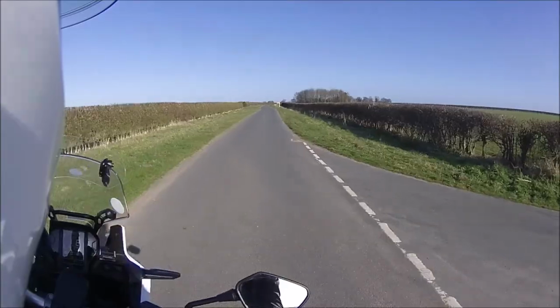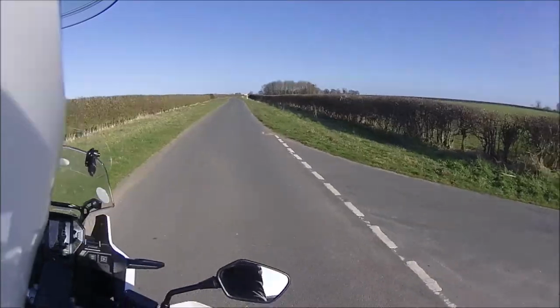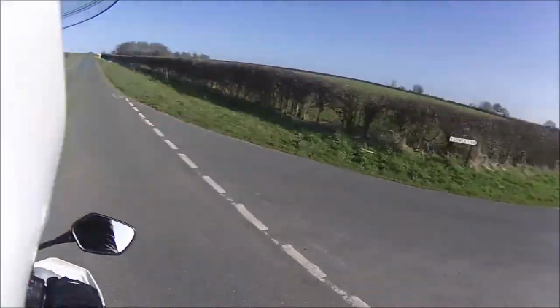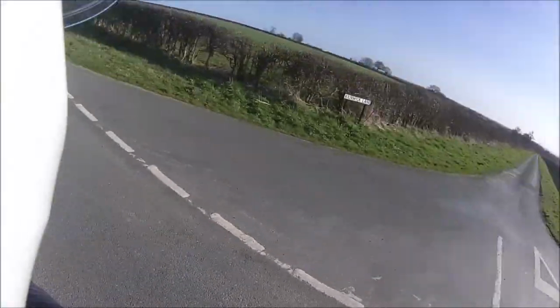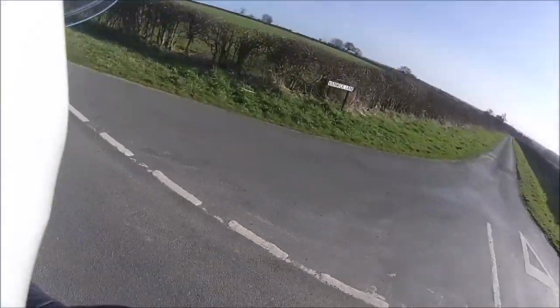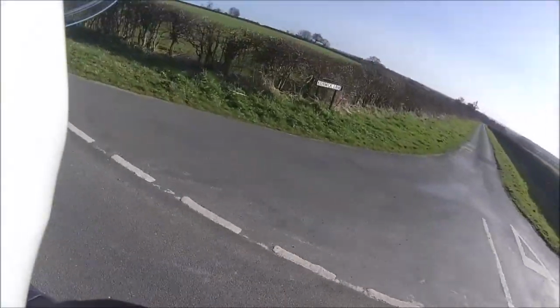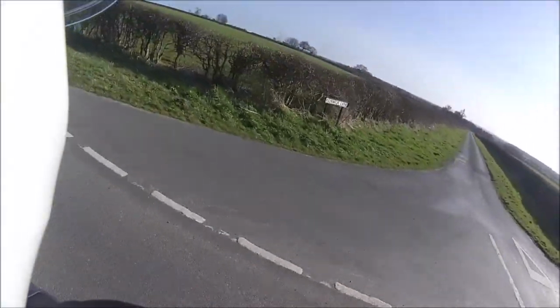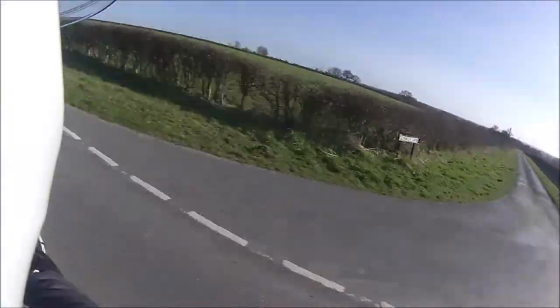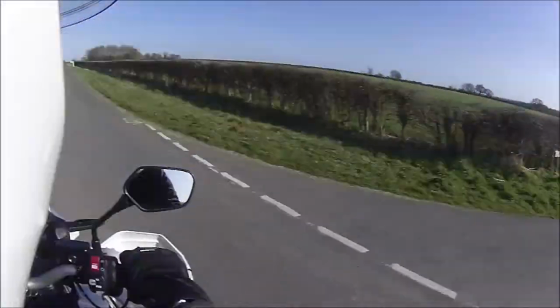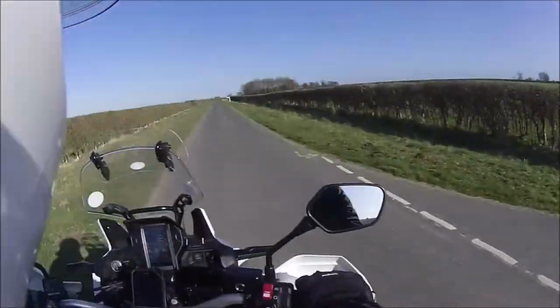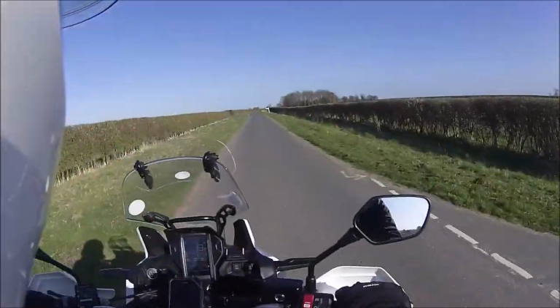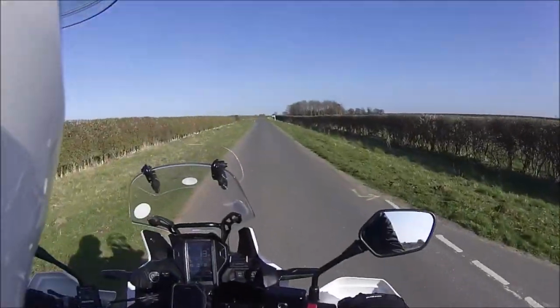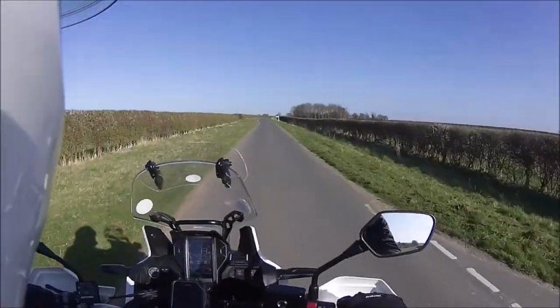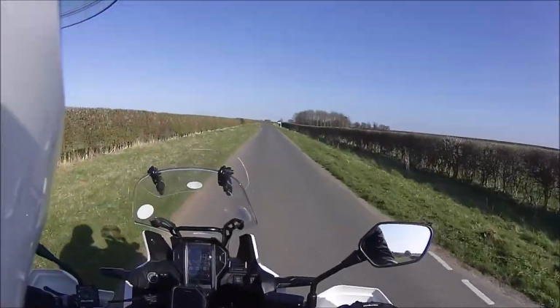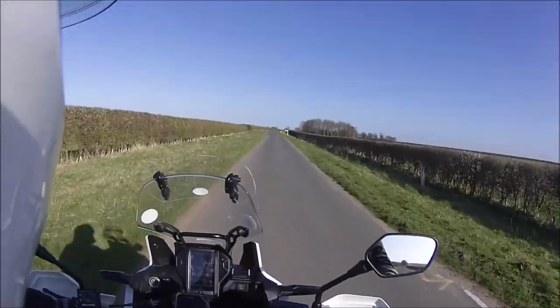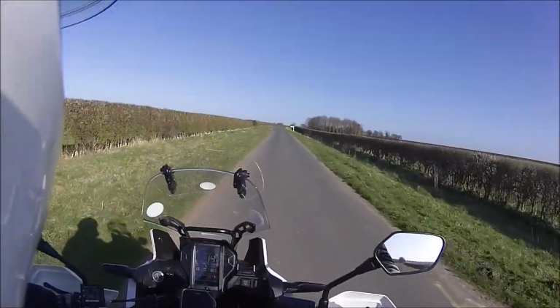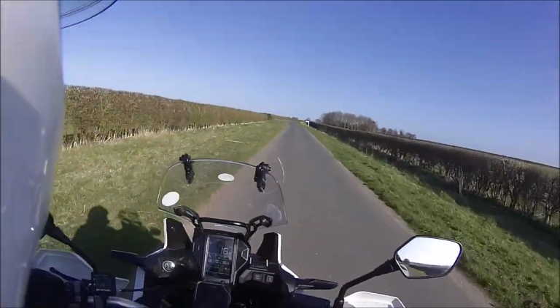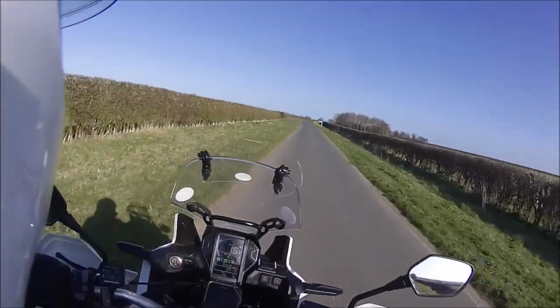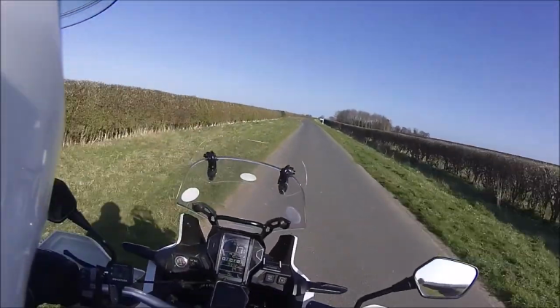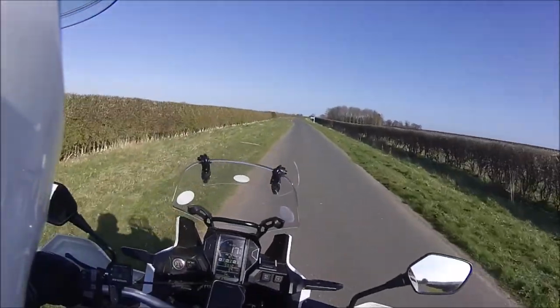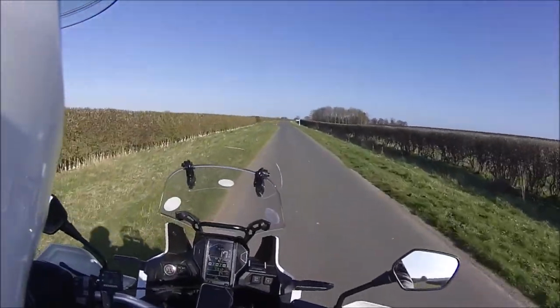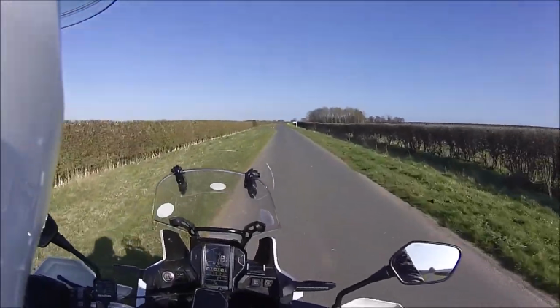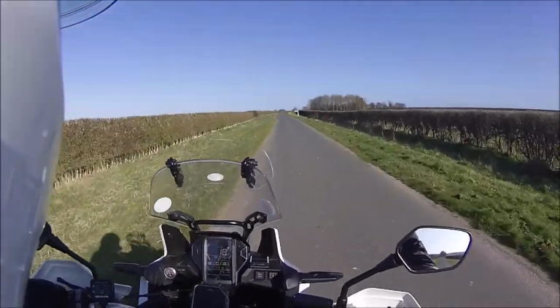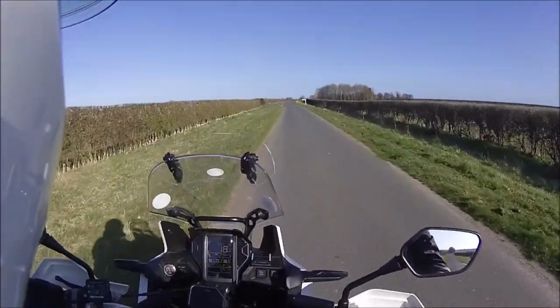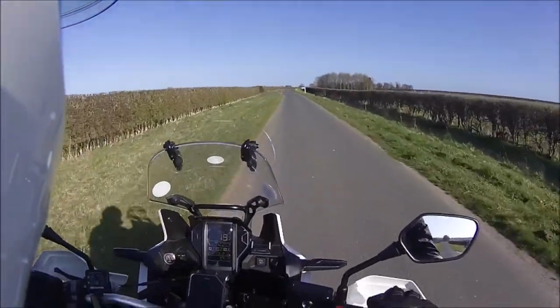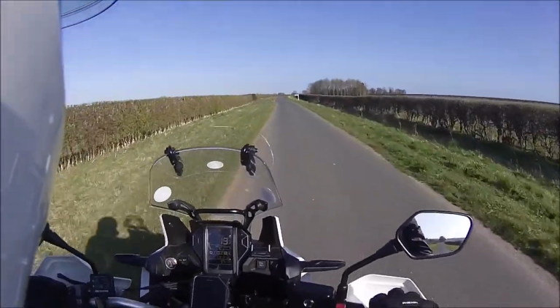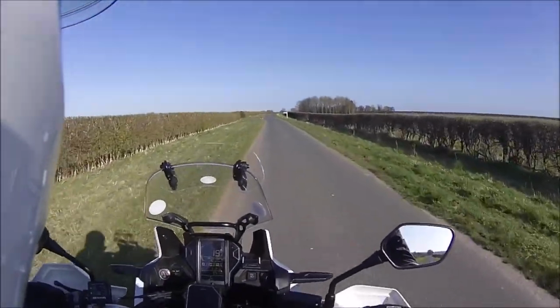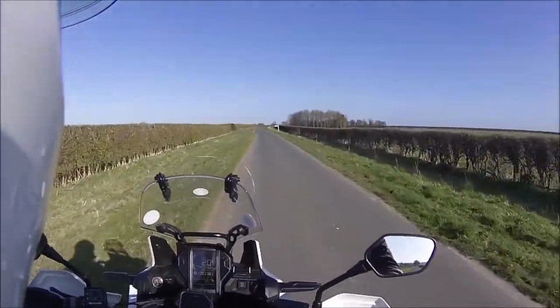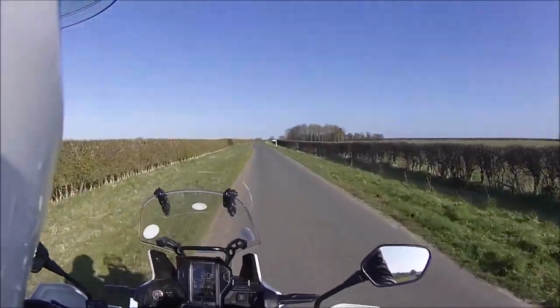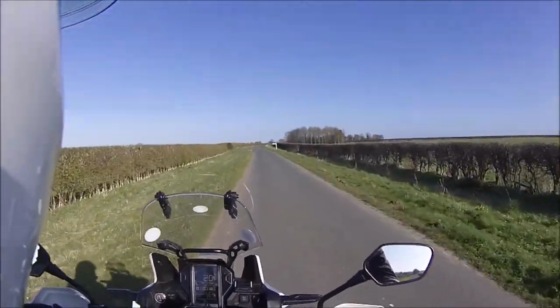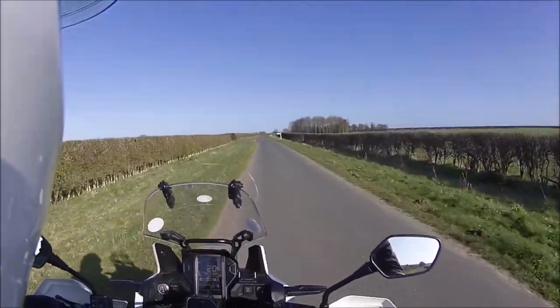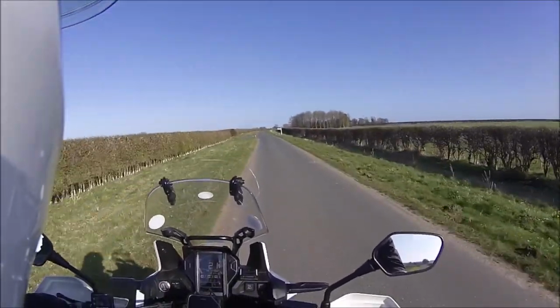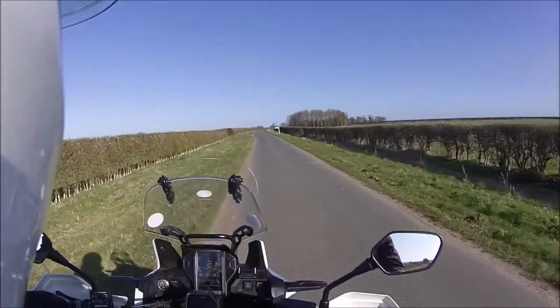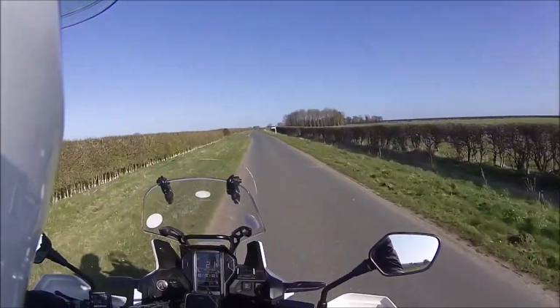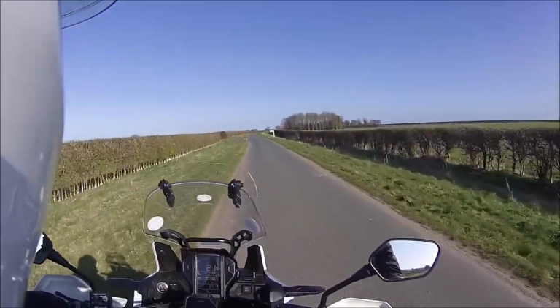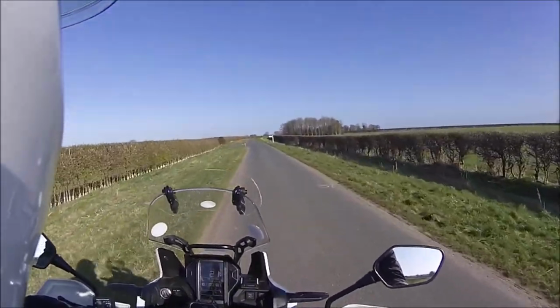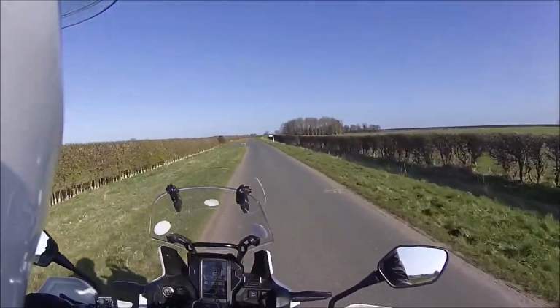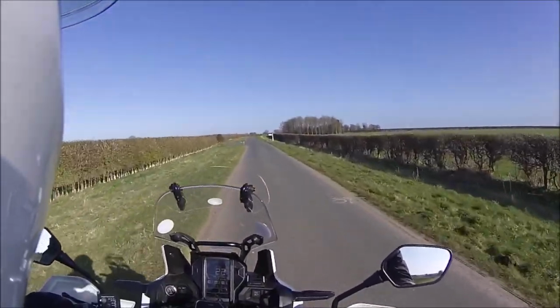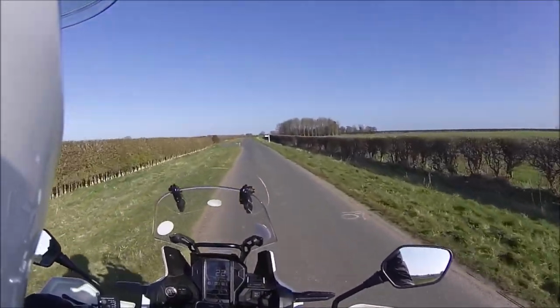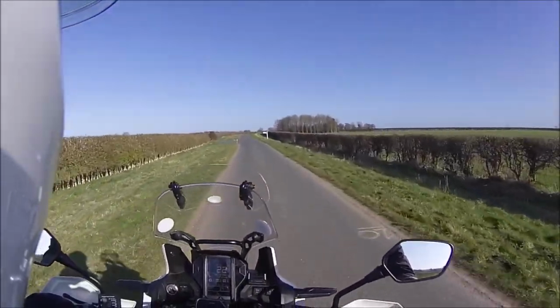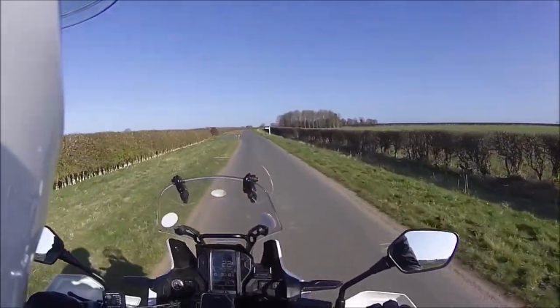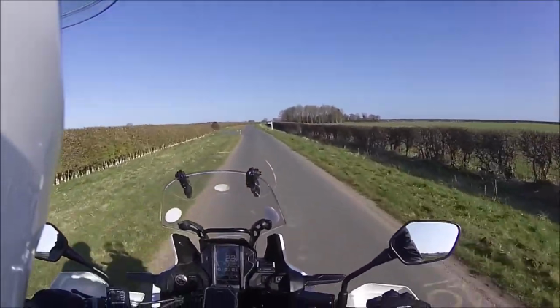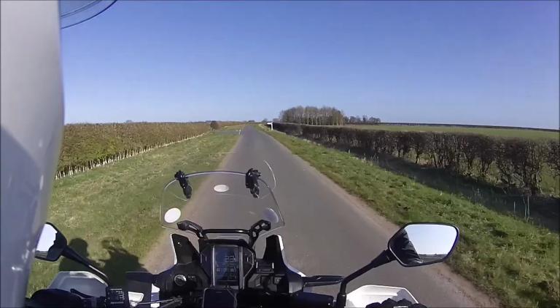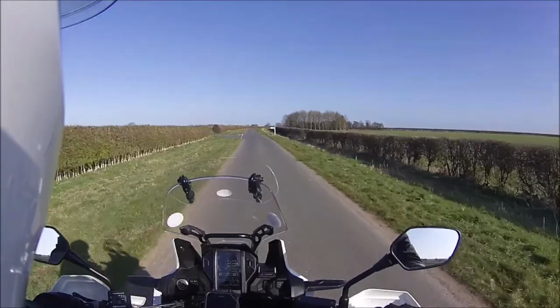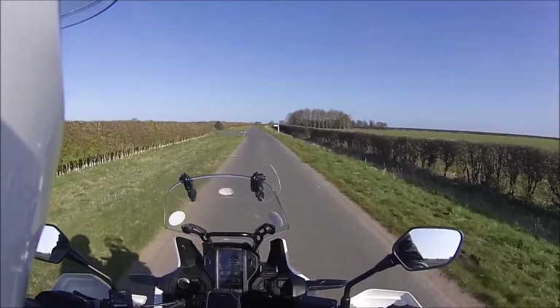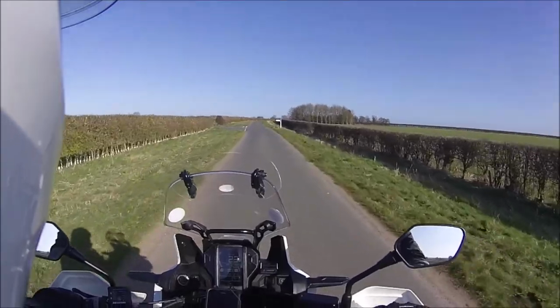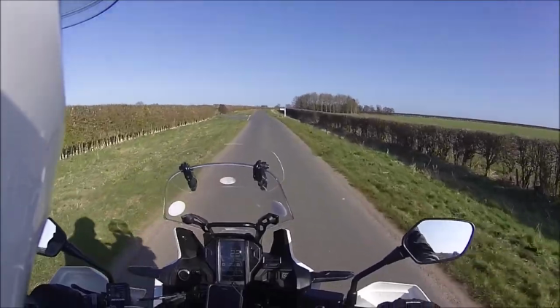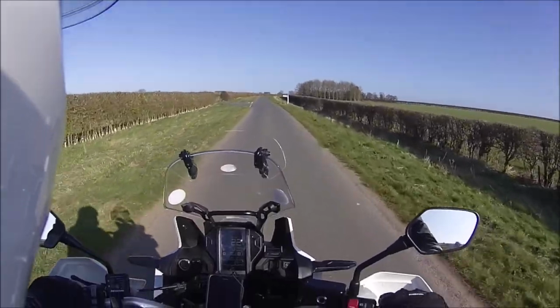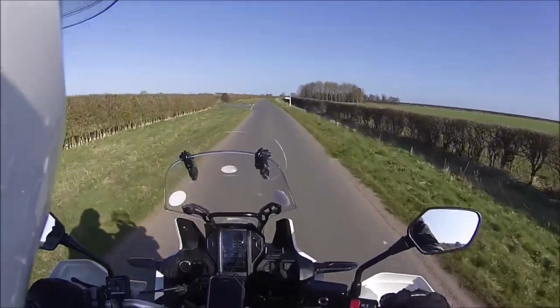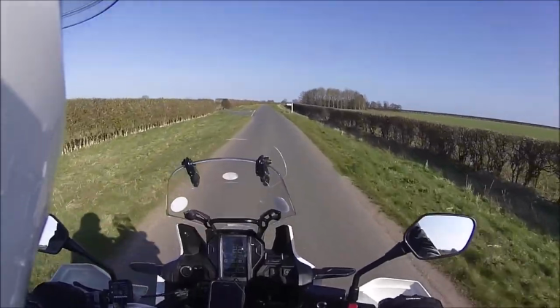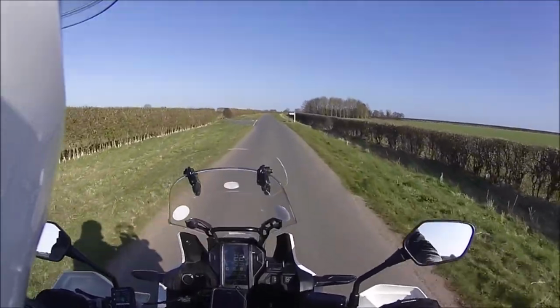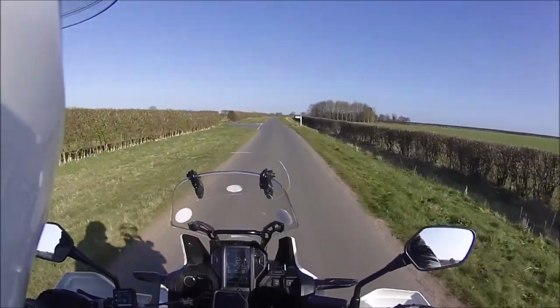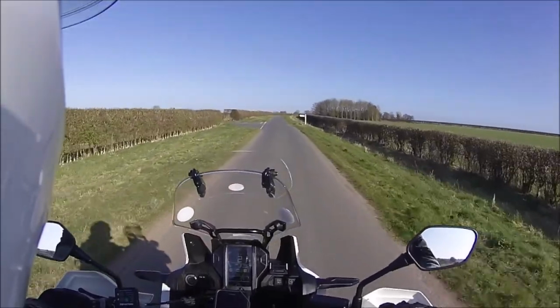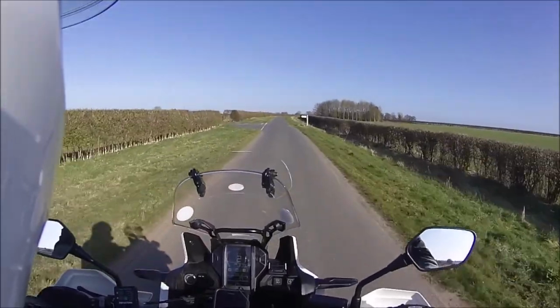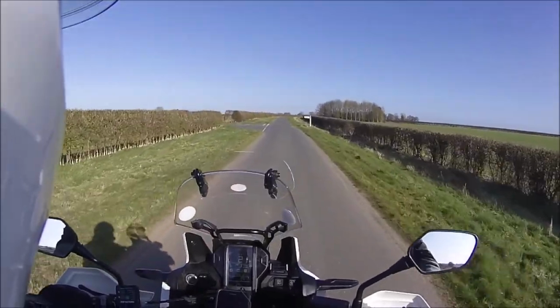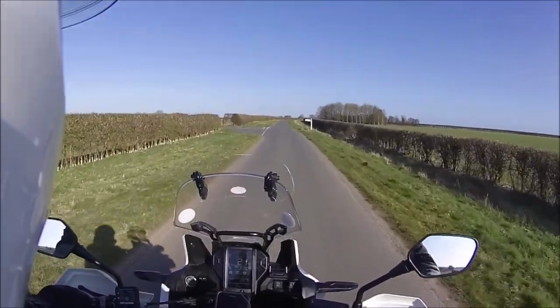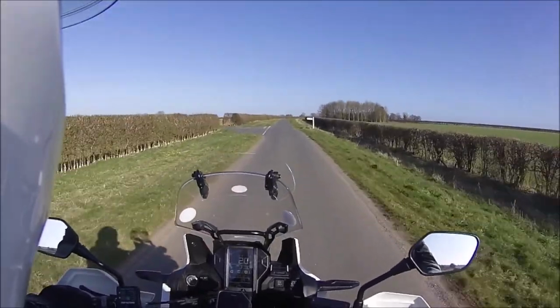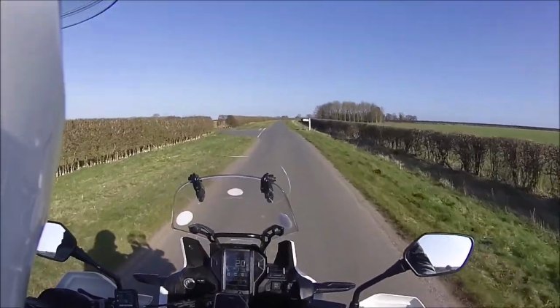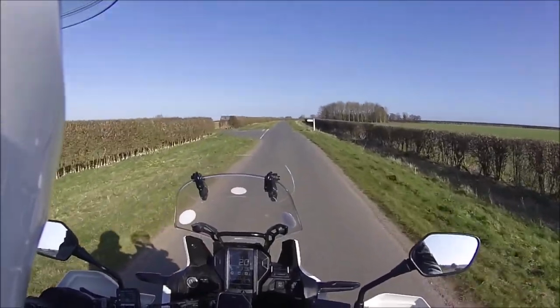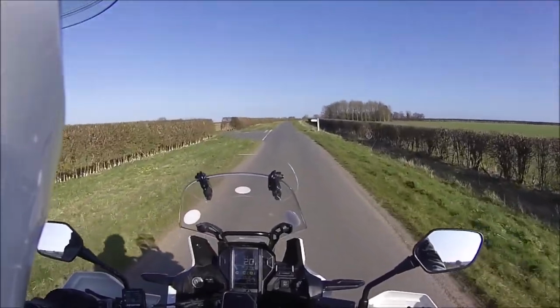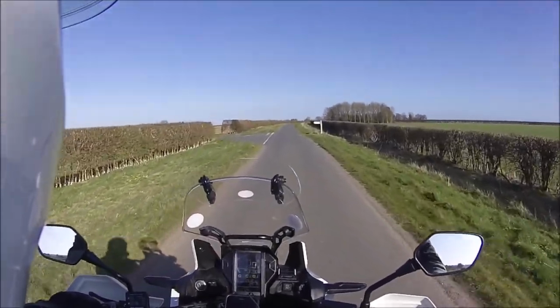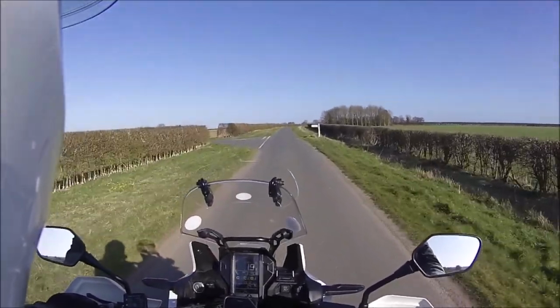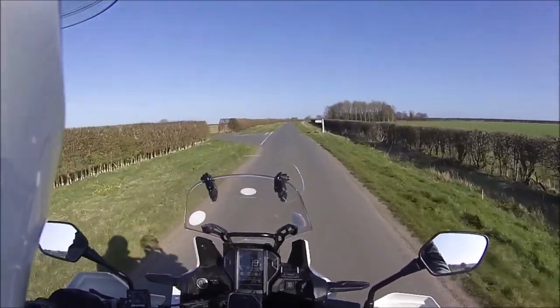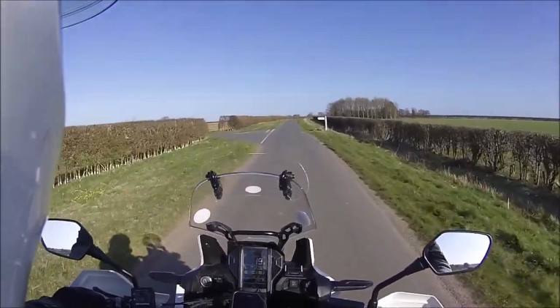You have to be careful with some of these junctions — they've got funny gradients. You could very easily get the 'put your foot down' syndrome and find there's nothing there.